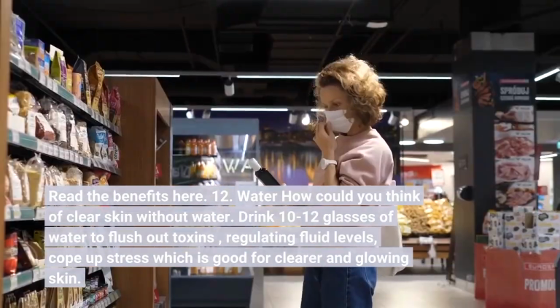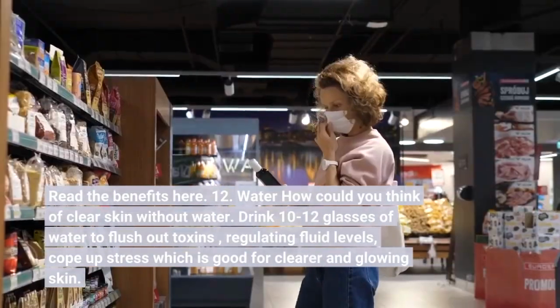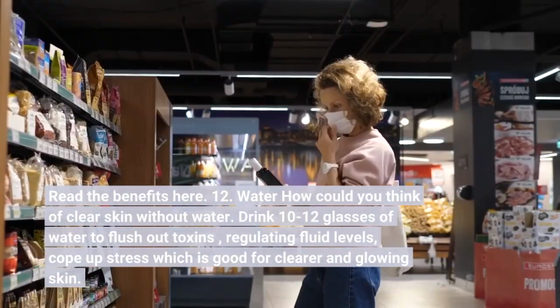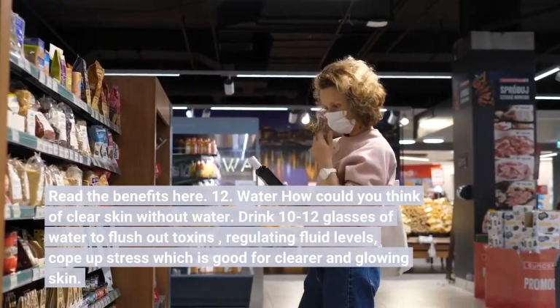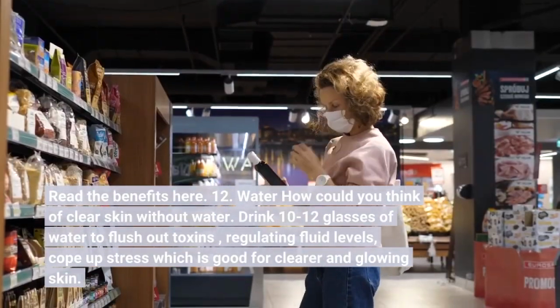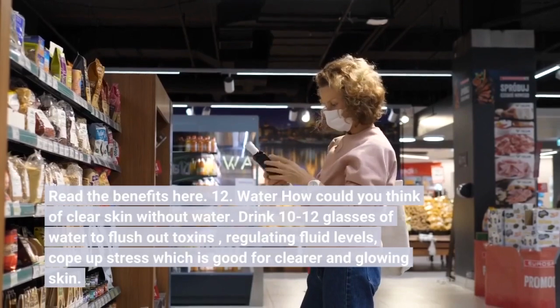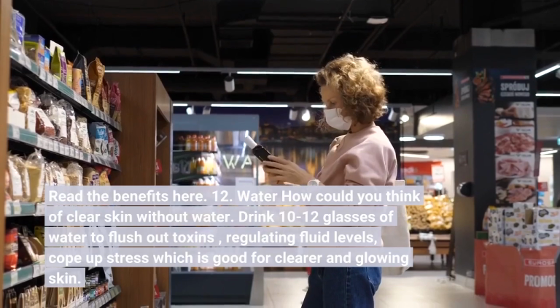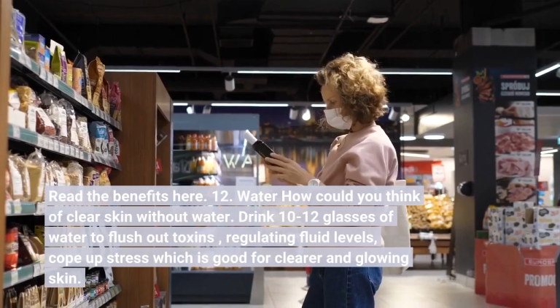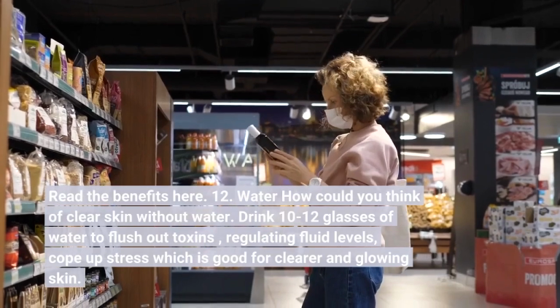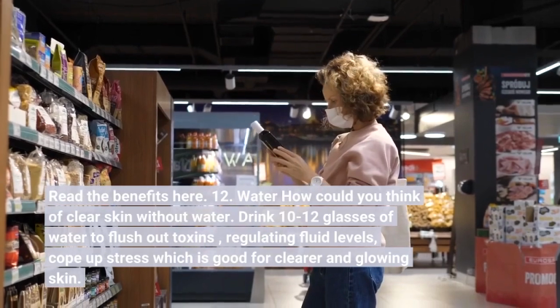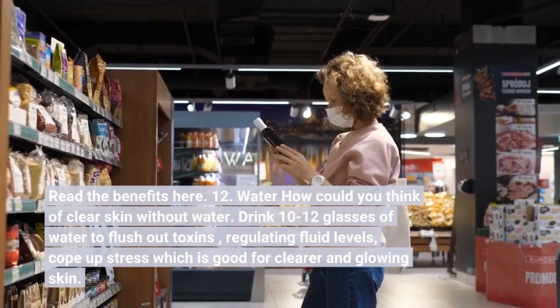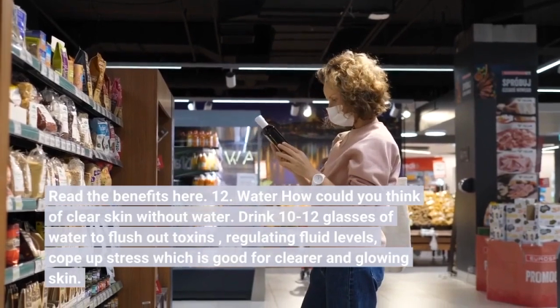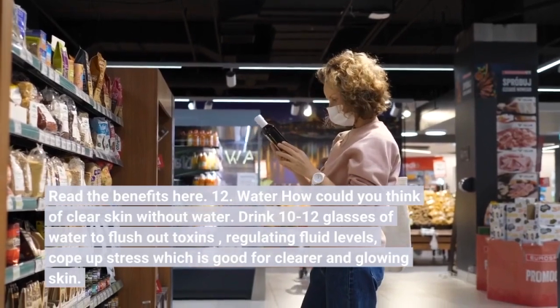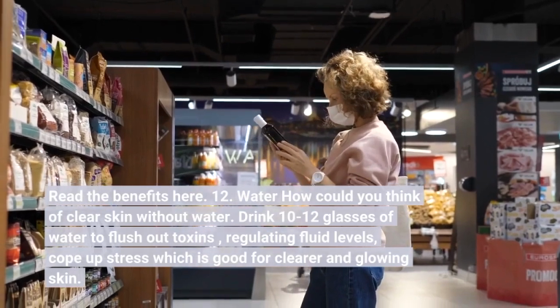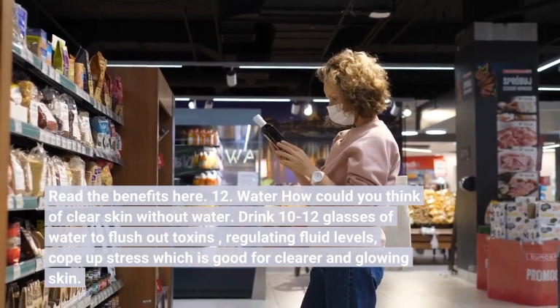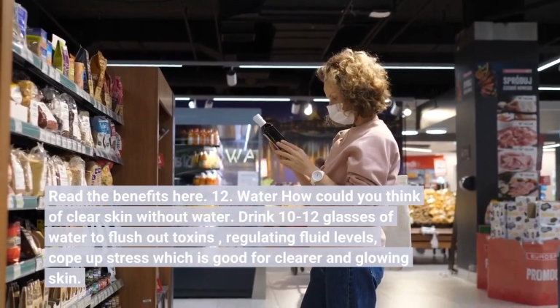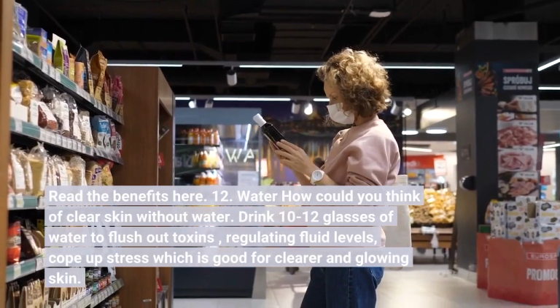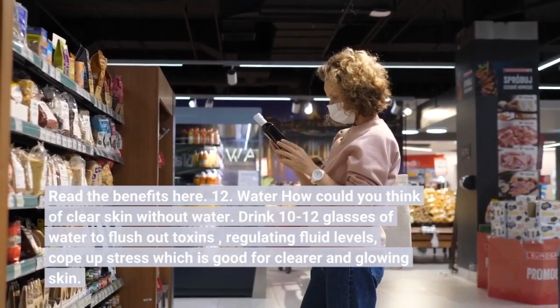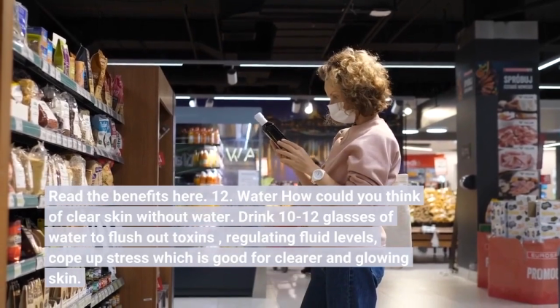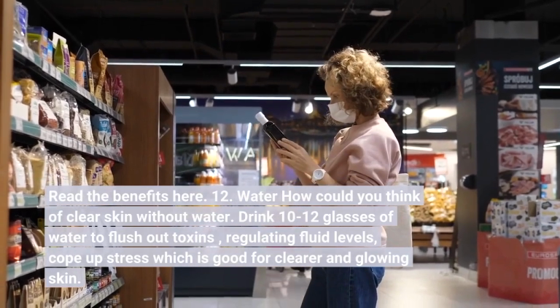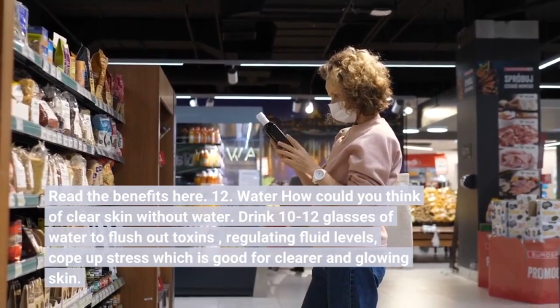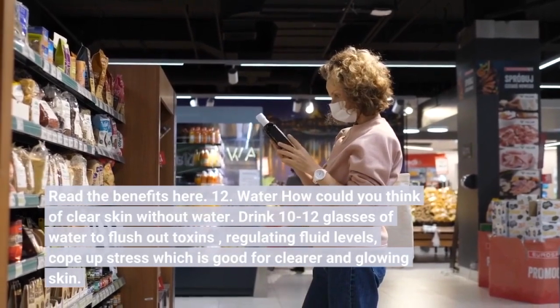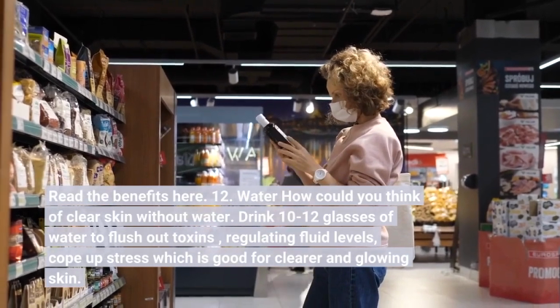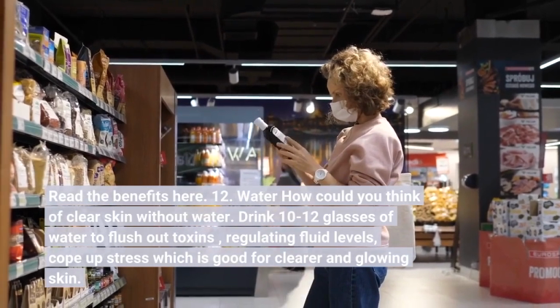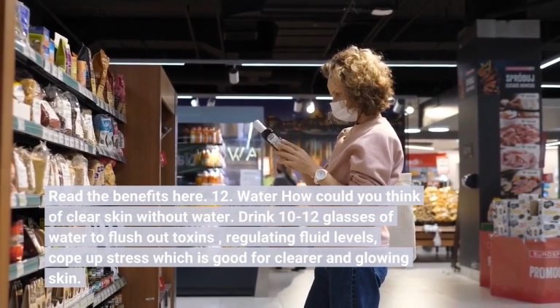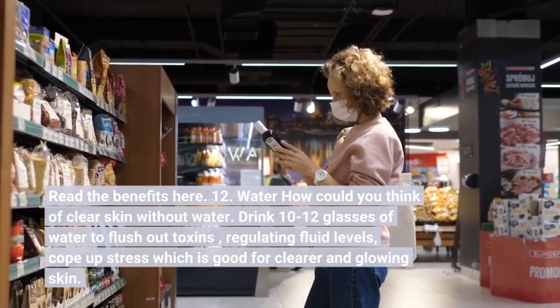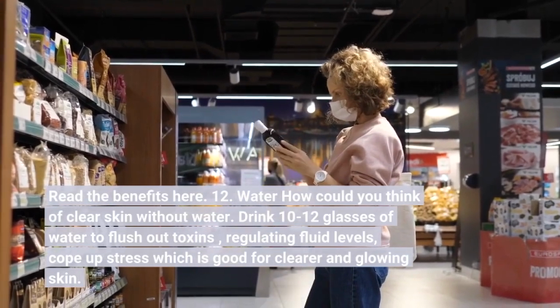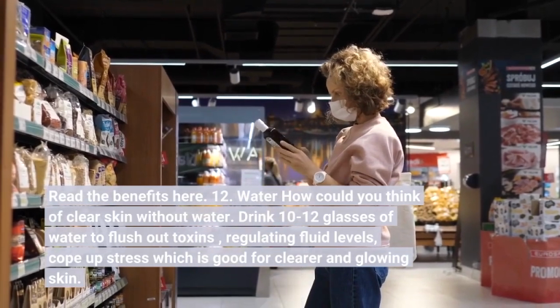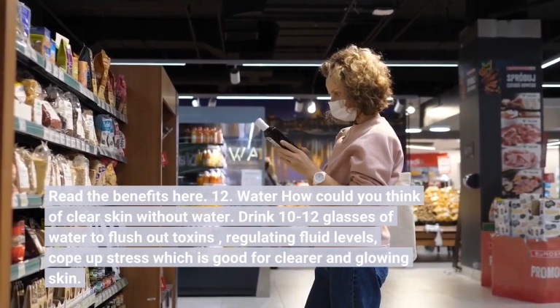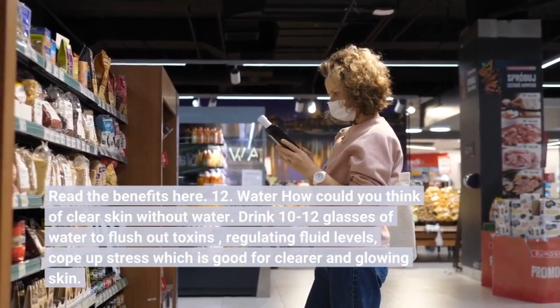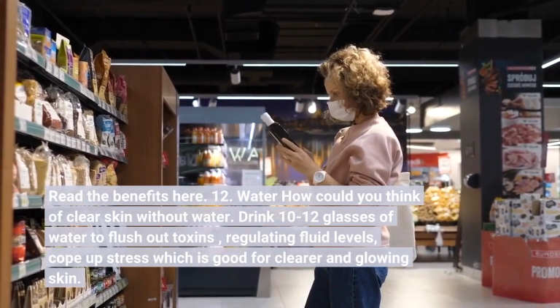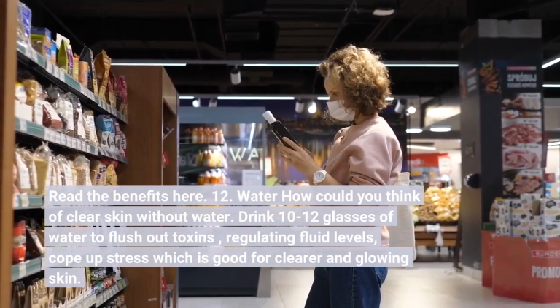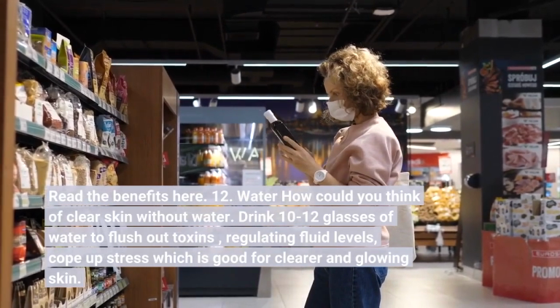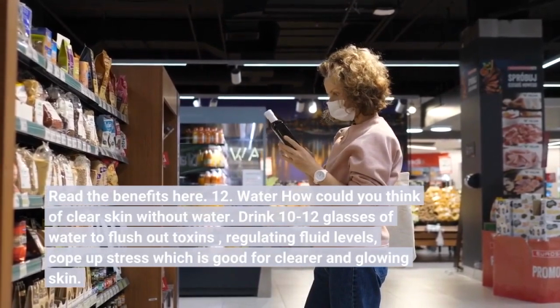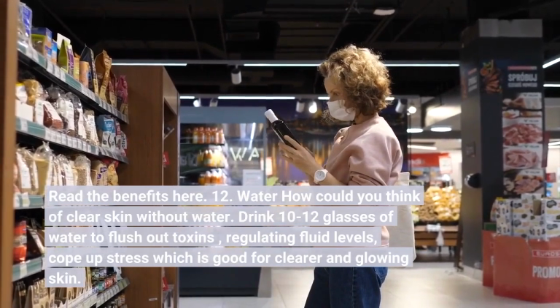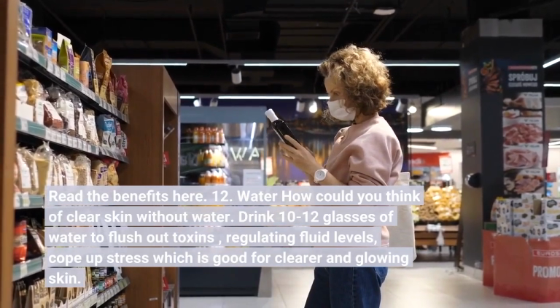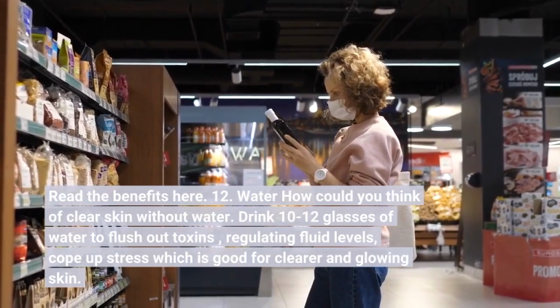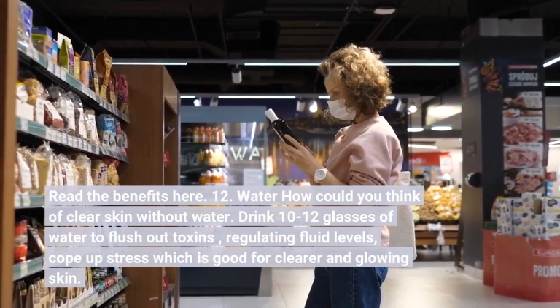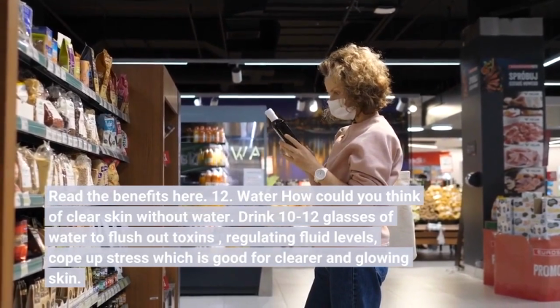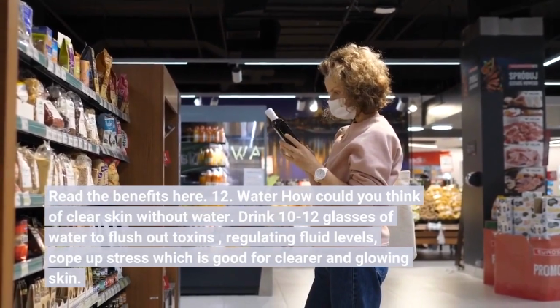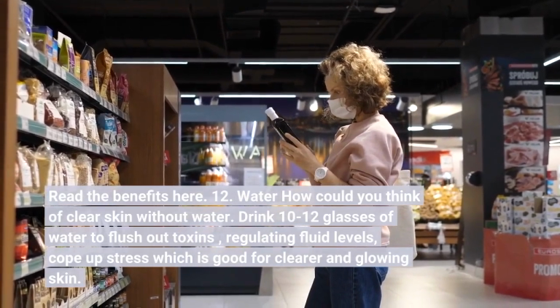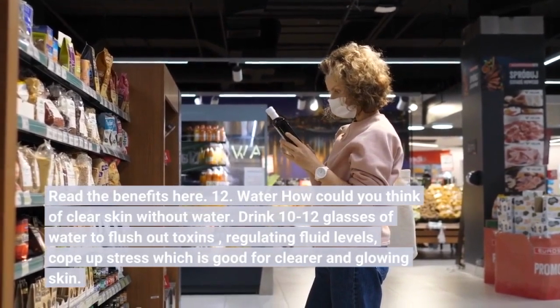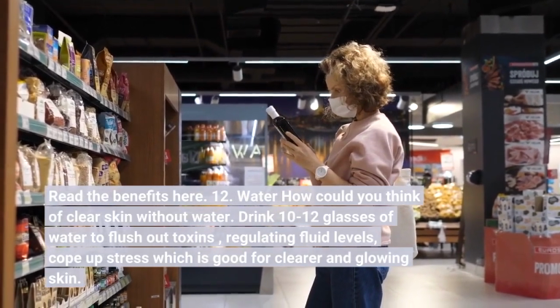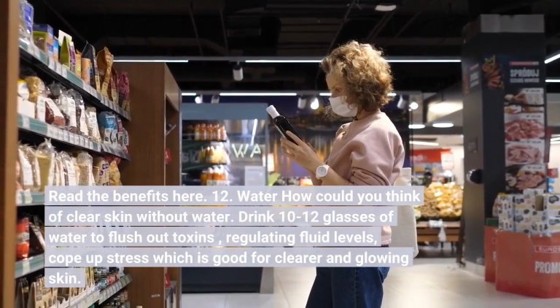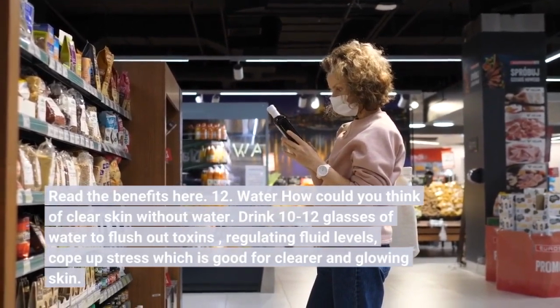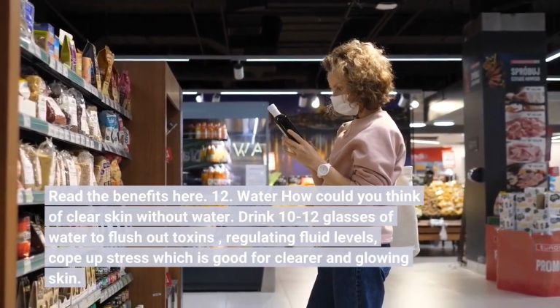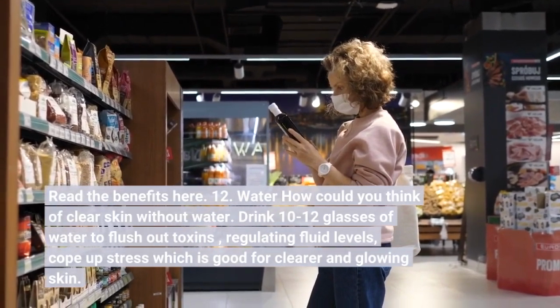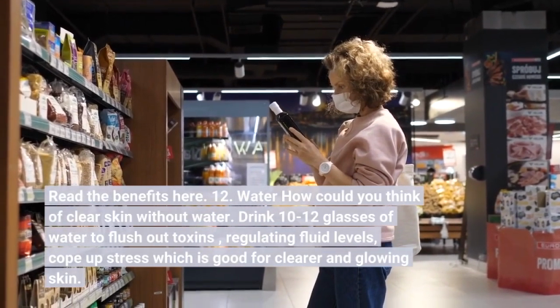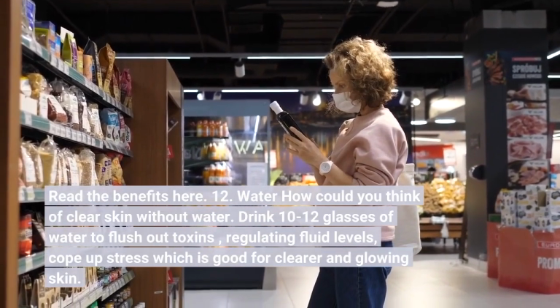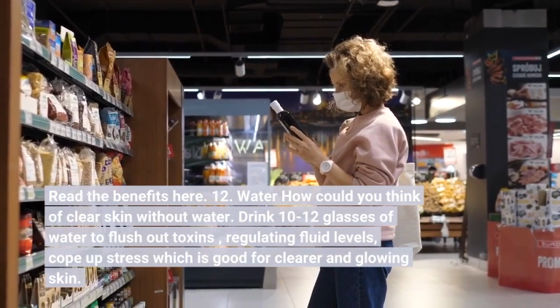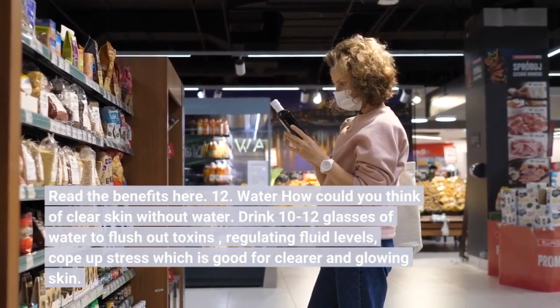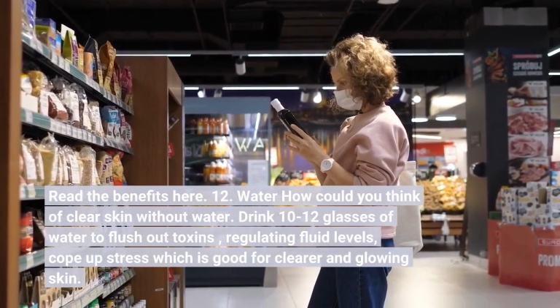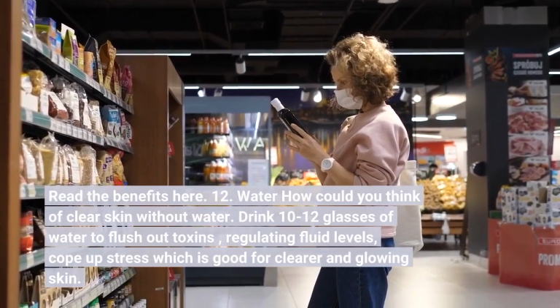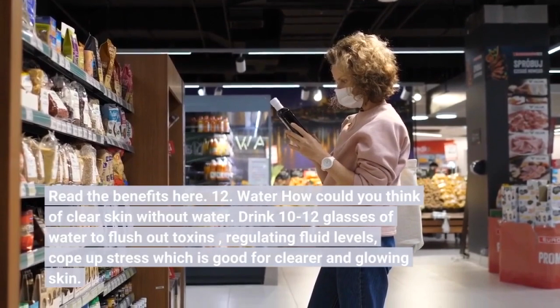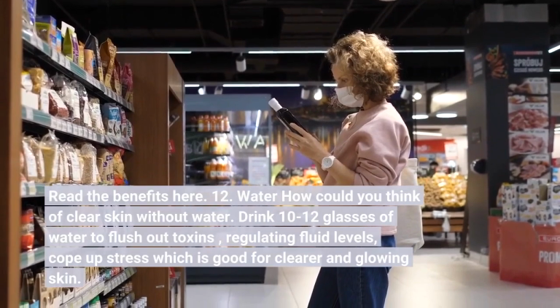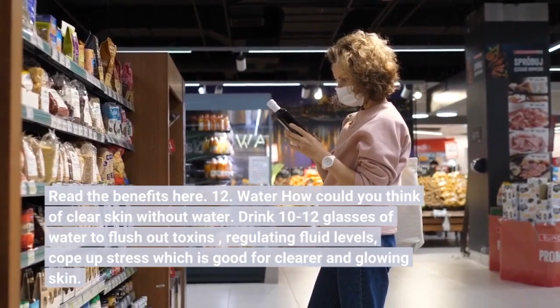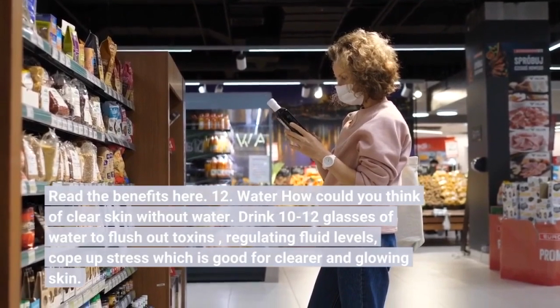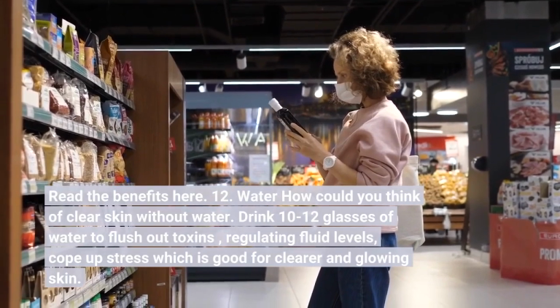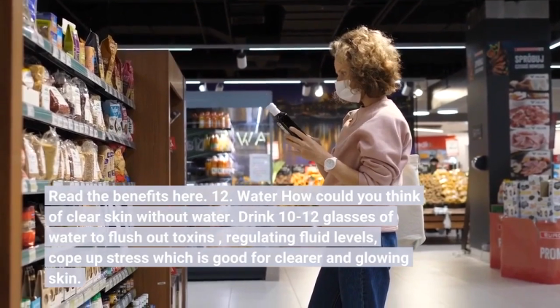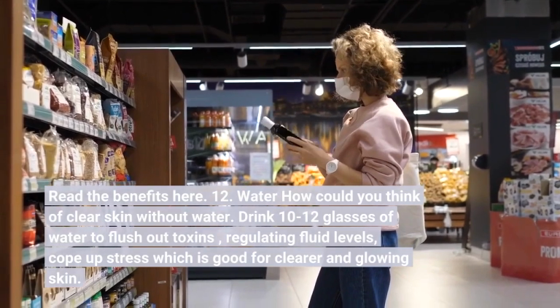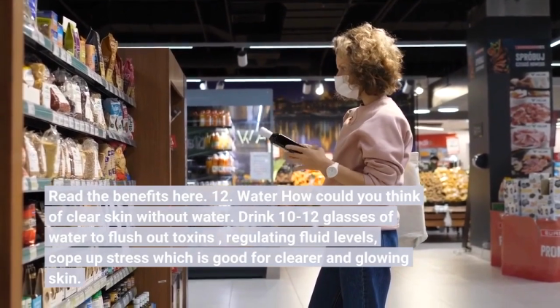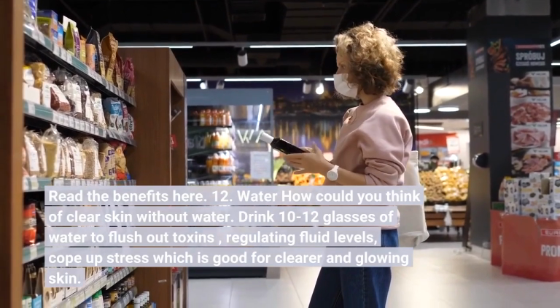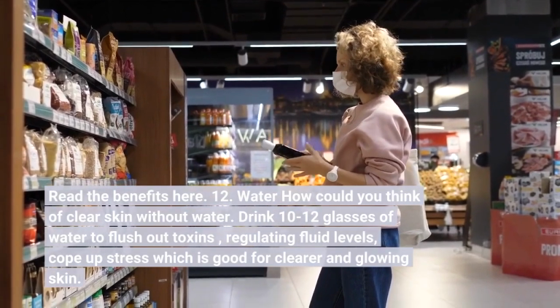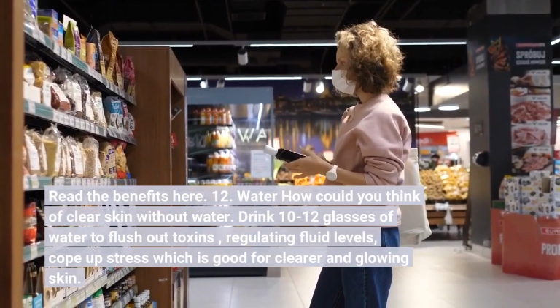Number twelve: Water. How could you think of clear skin without water? Drink 10 to 12 glasses of water to flush out toxins, regulate fluid levels, and cope with stress, which is good for clearer and glowing skin.